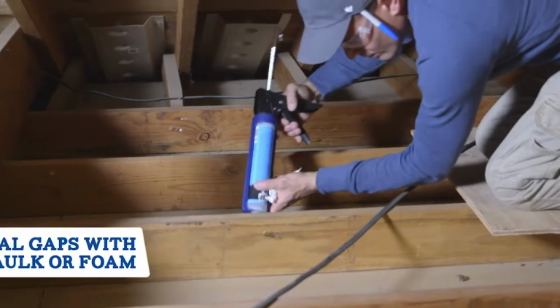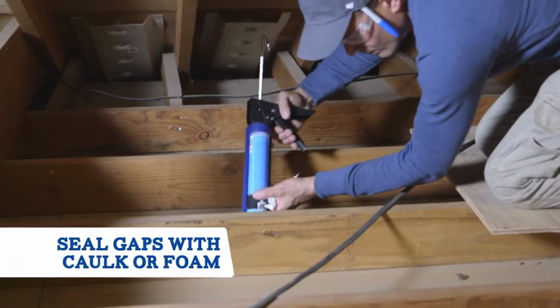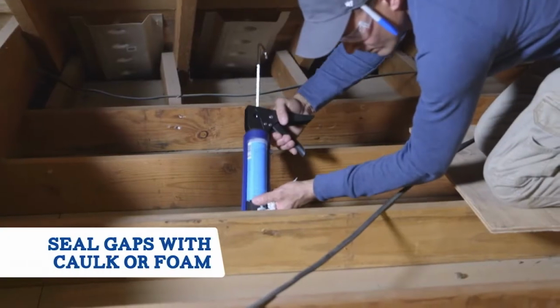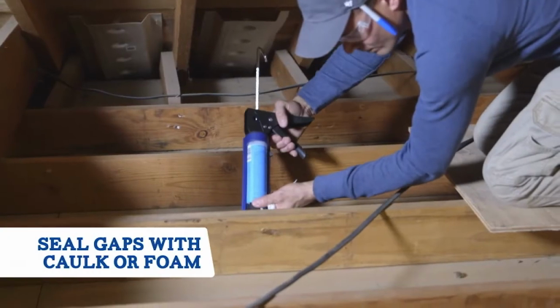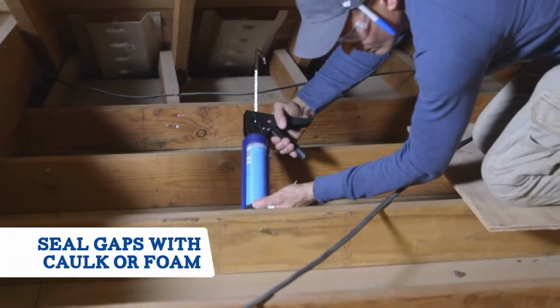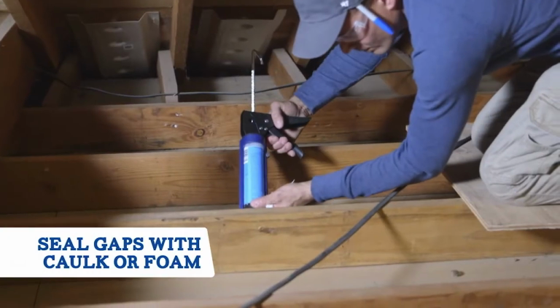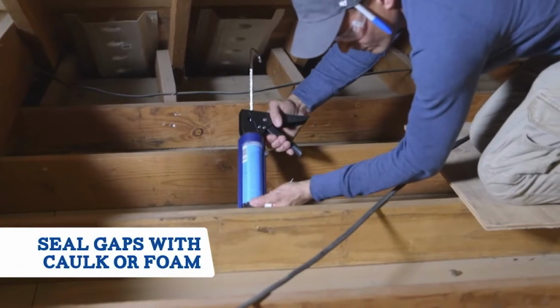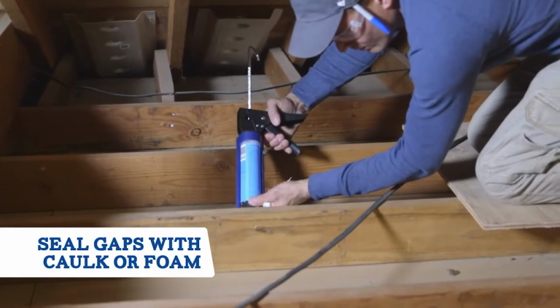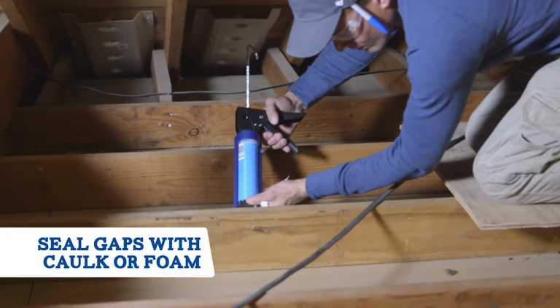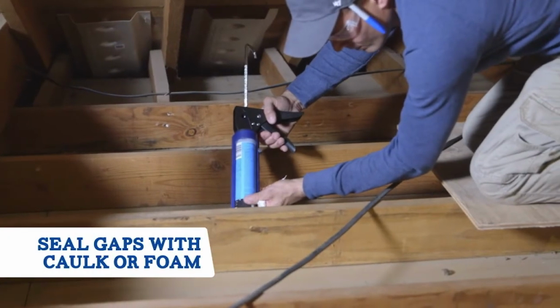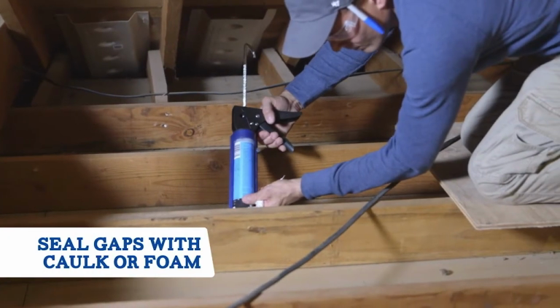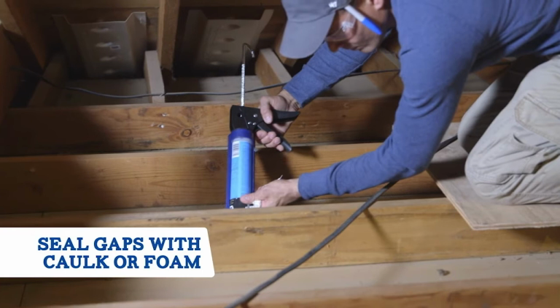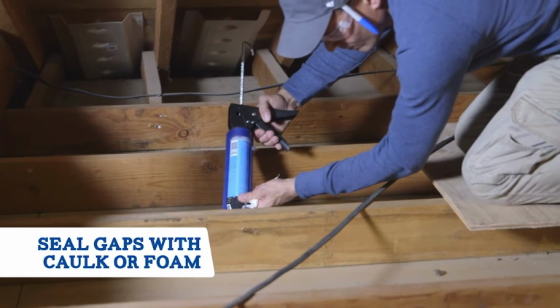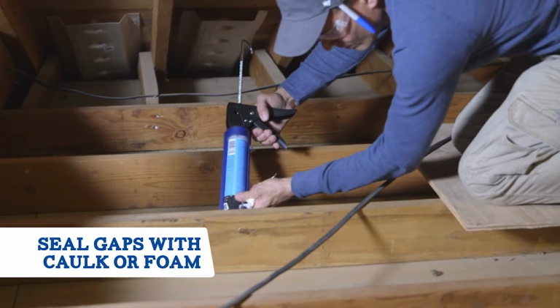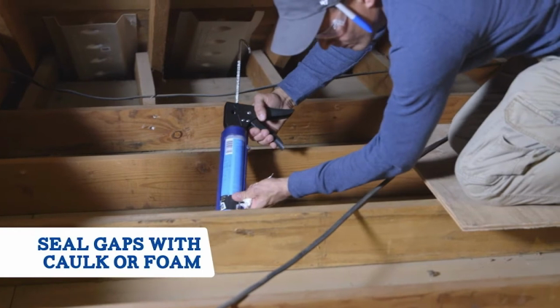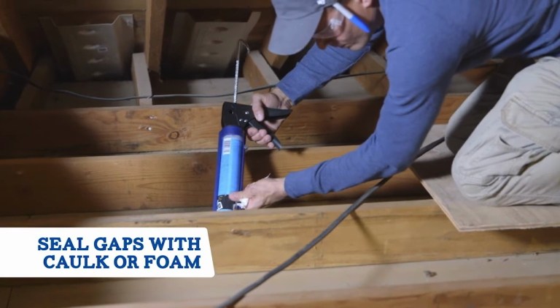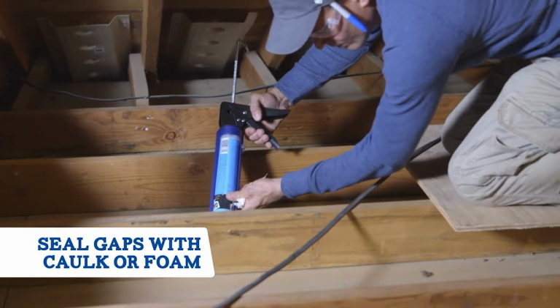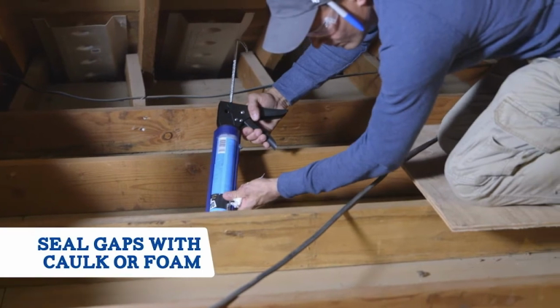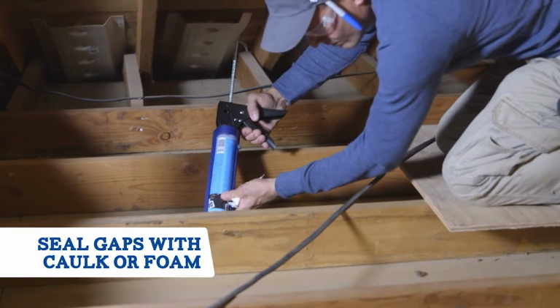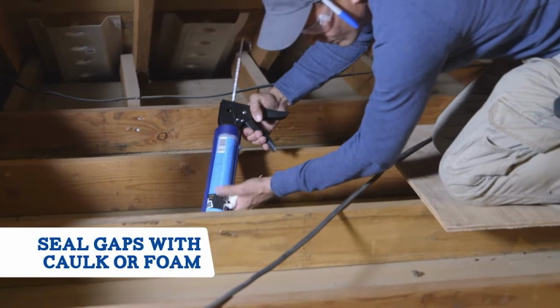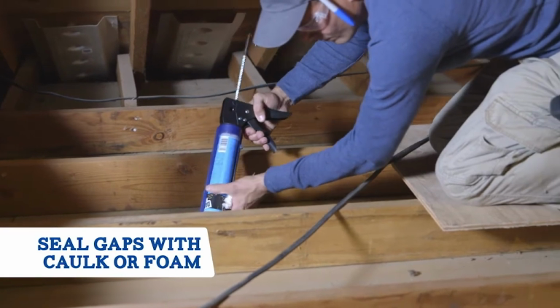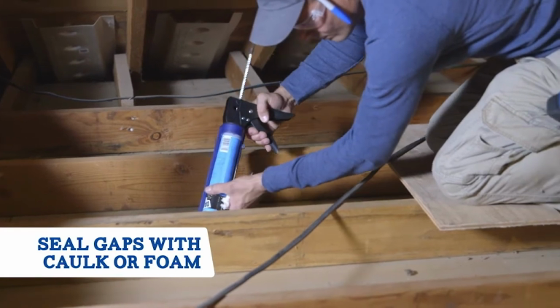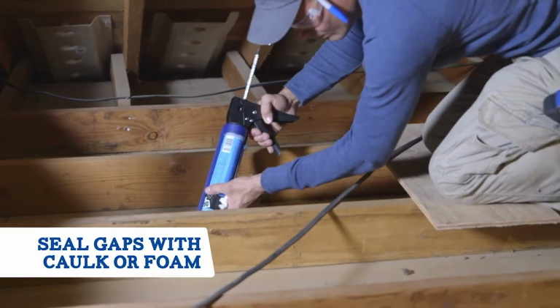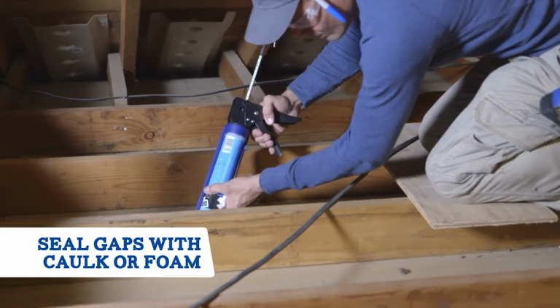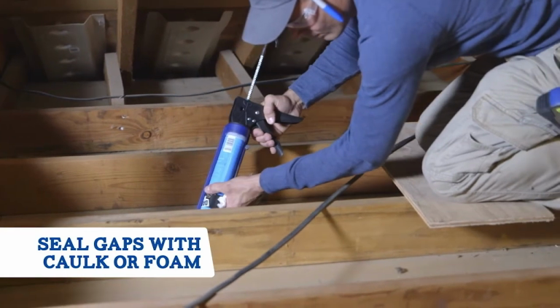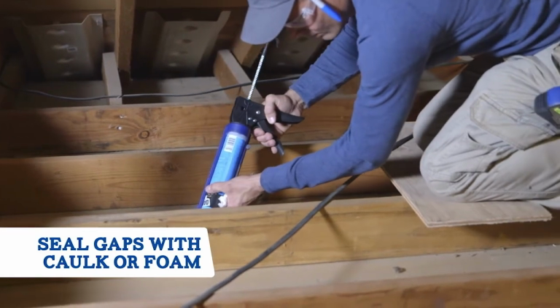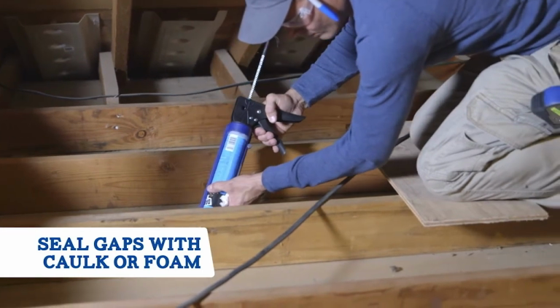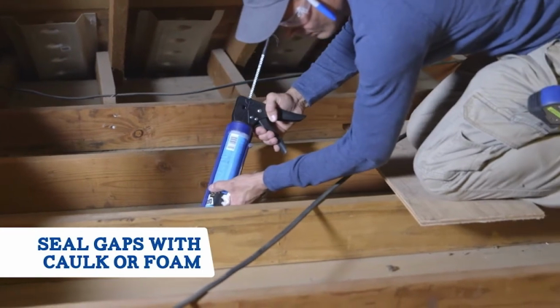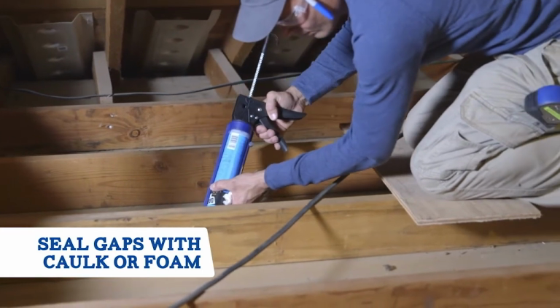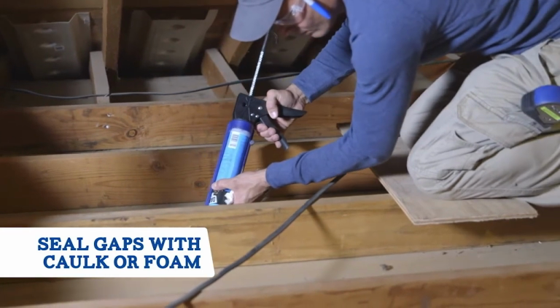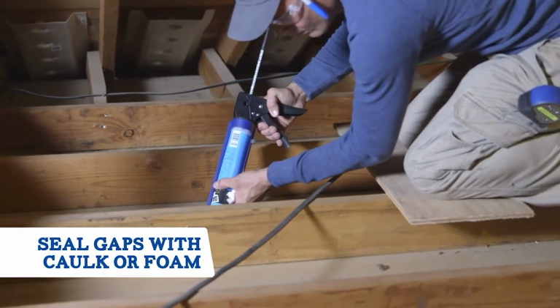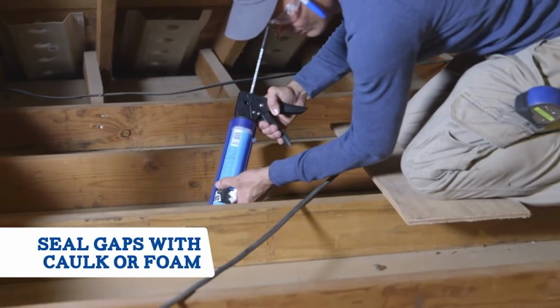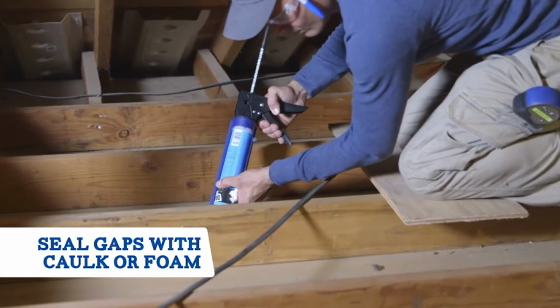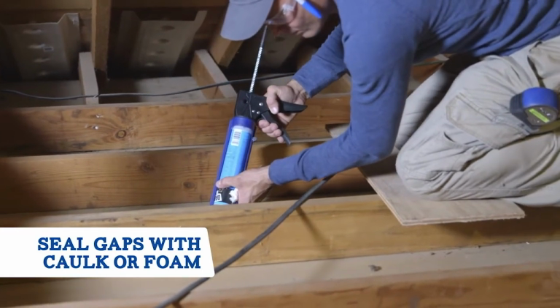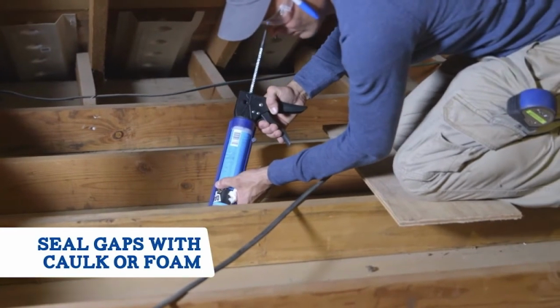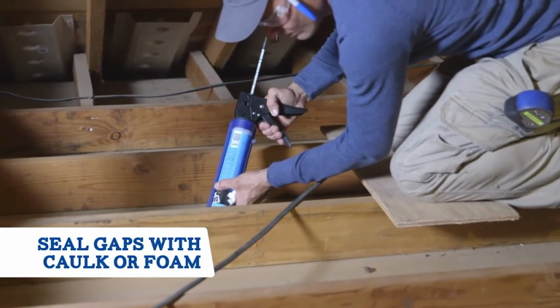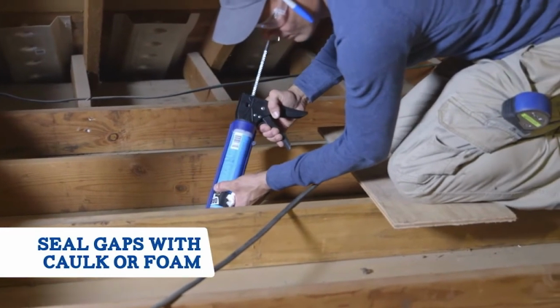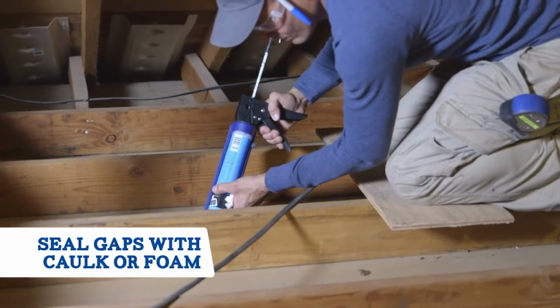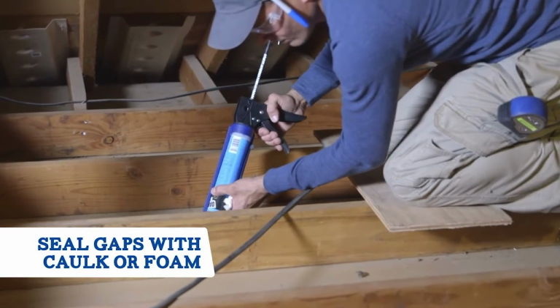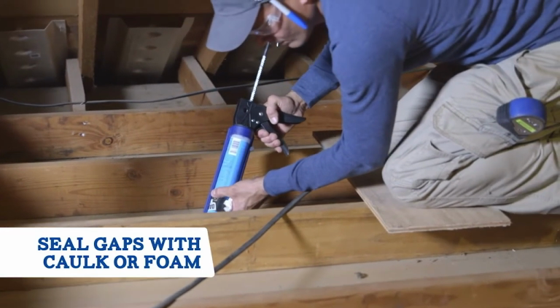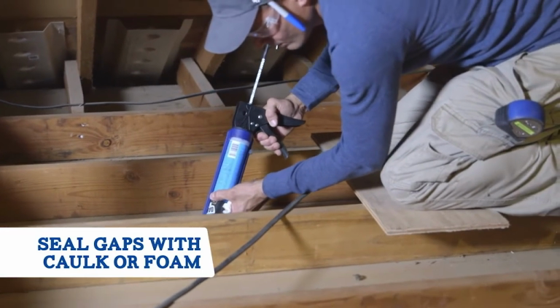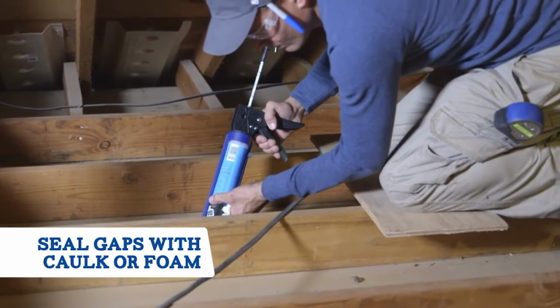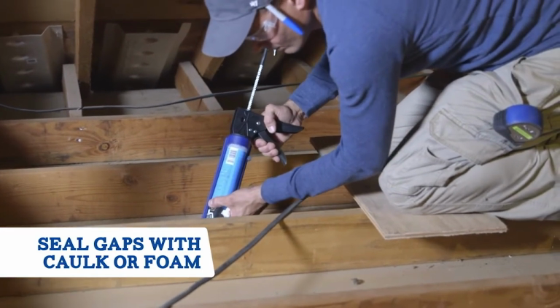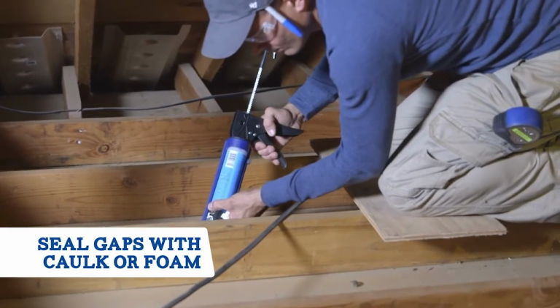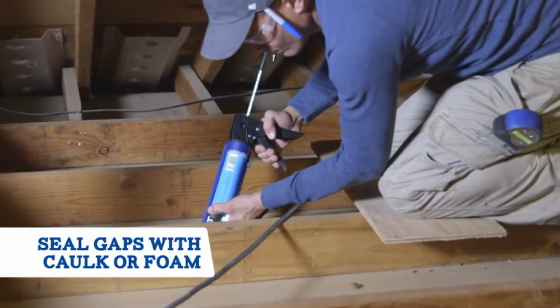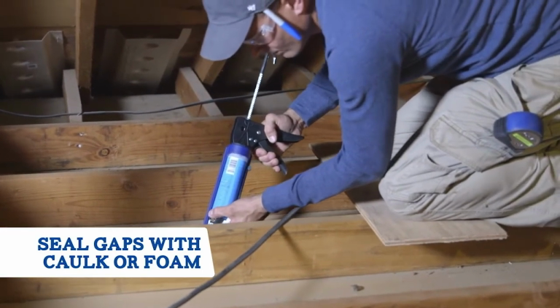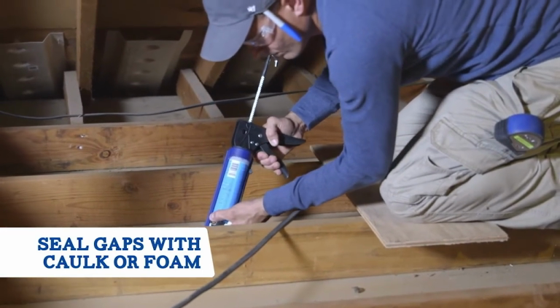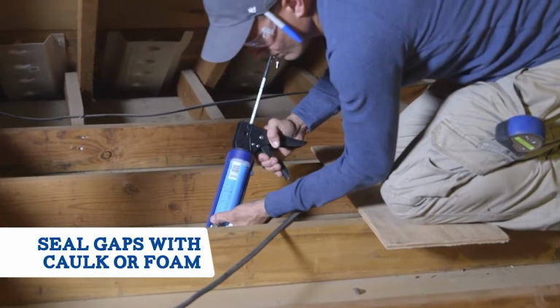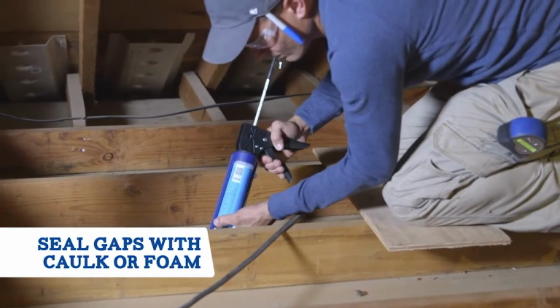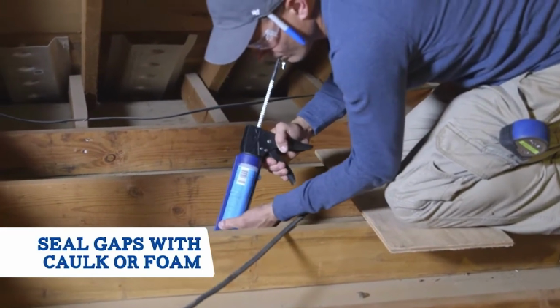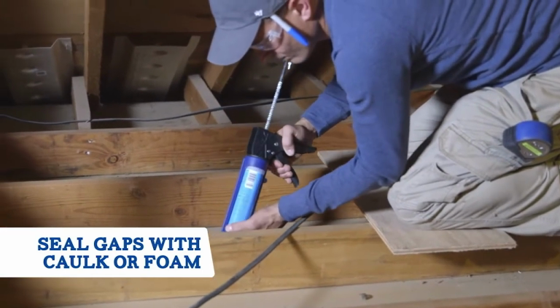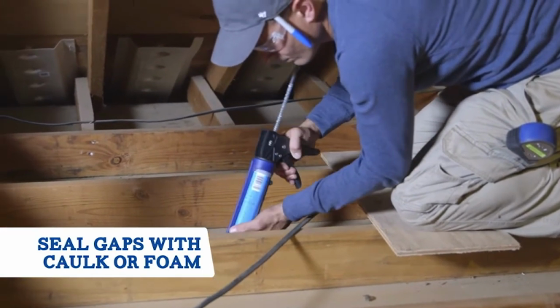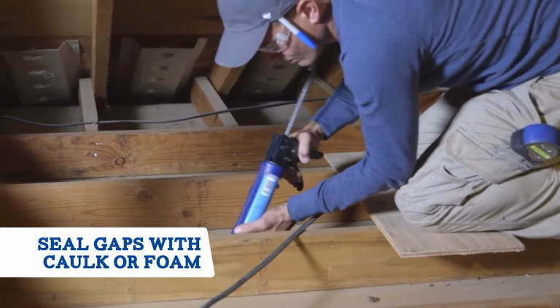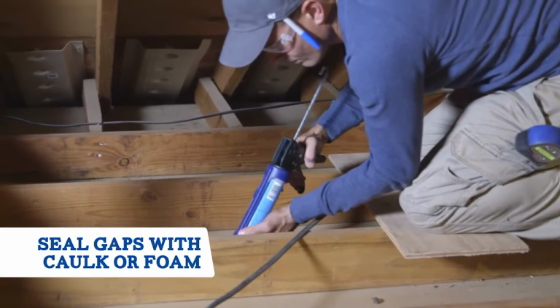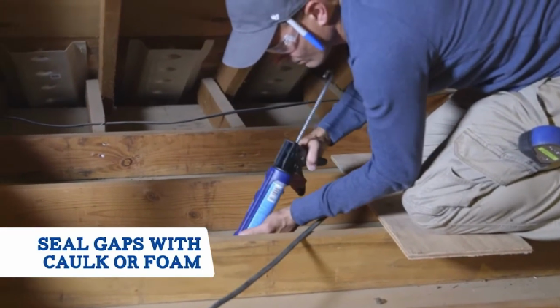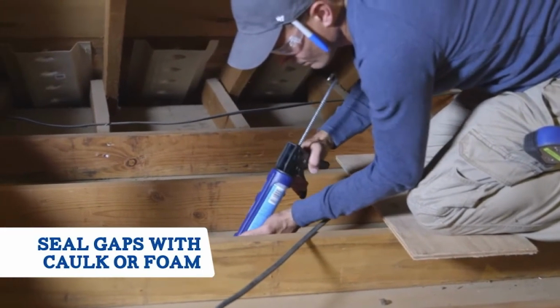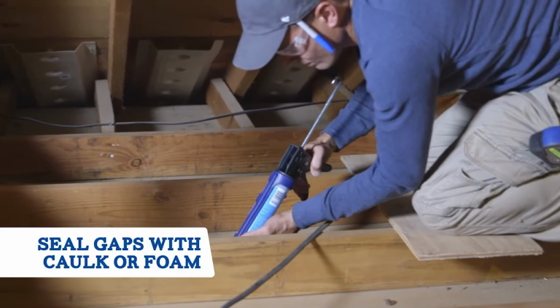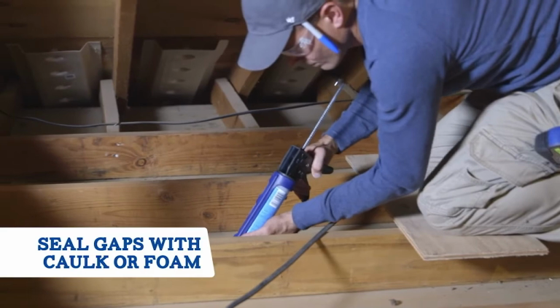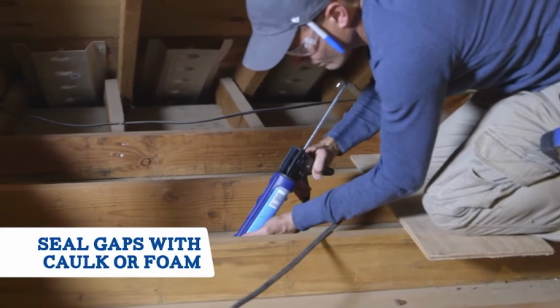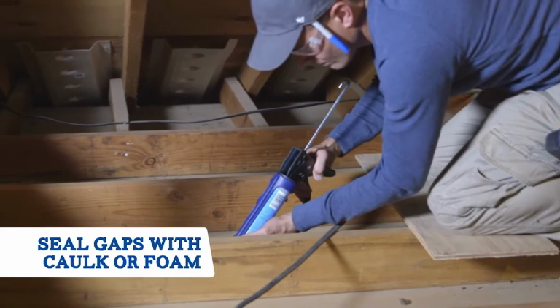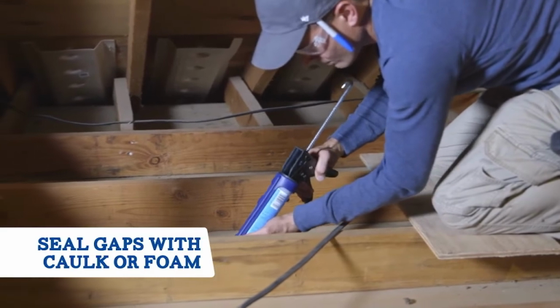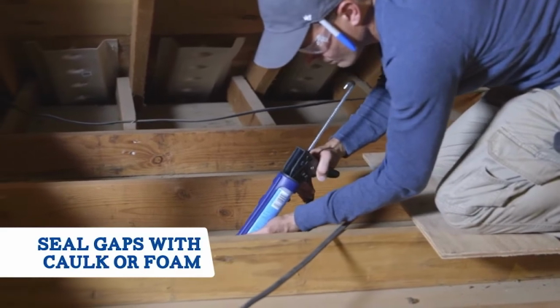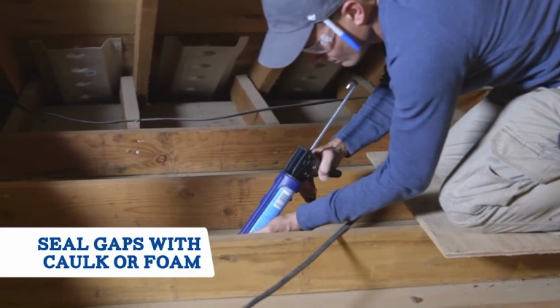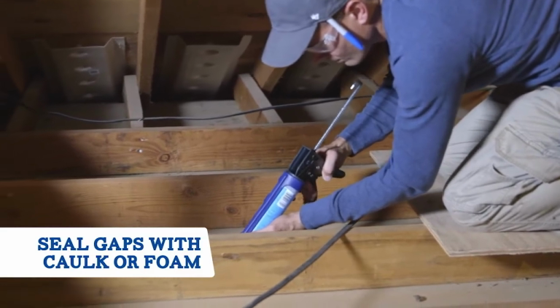Before we start insulating the attic from scratch, let's seal any air leaks with caulk for small gaps and foam for gaps up to three inches.